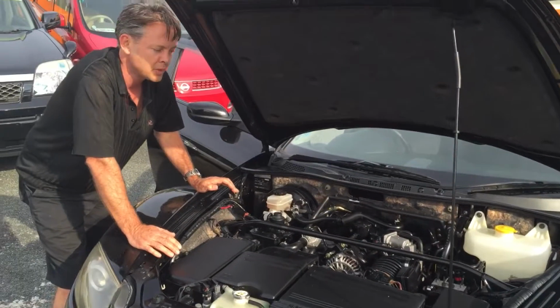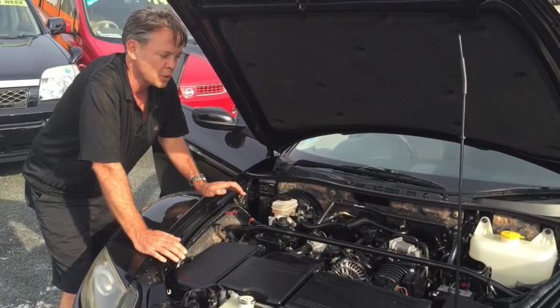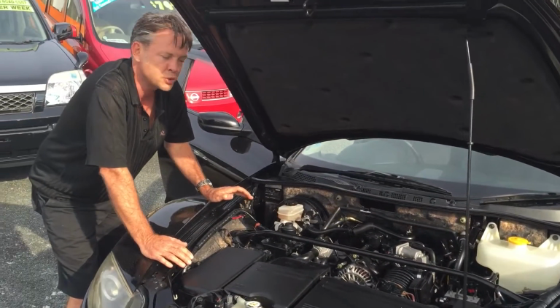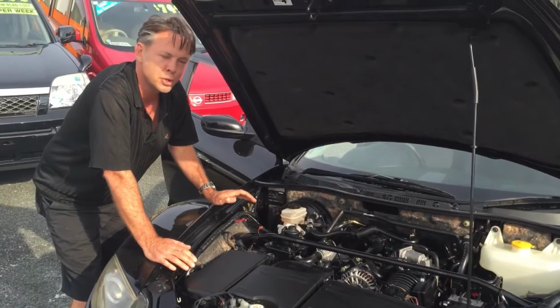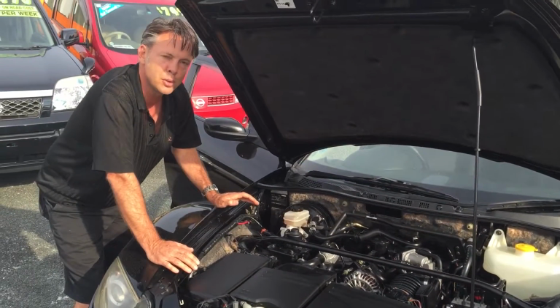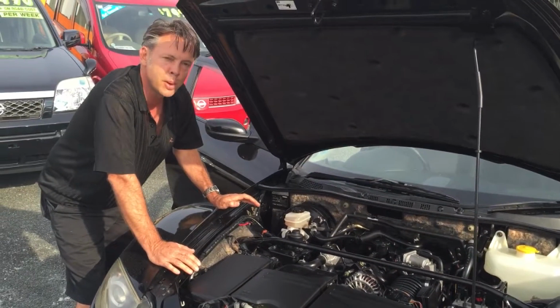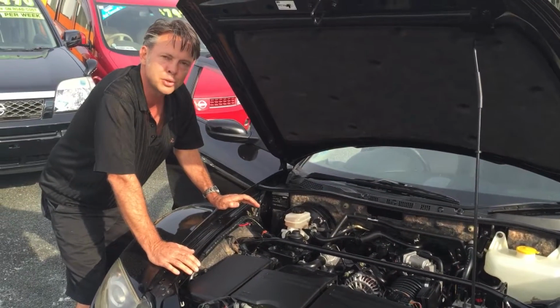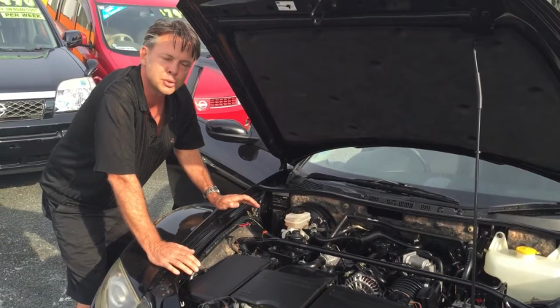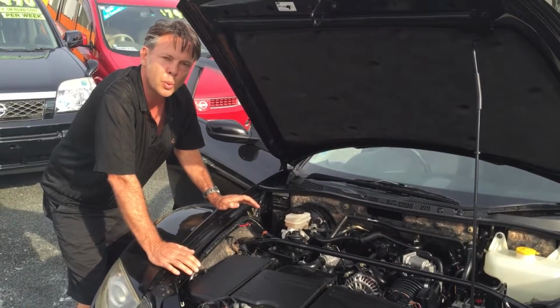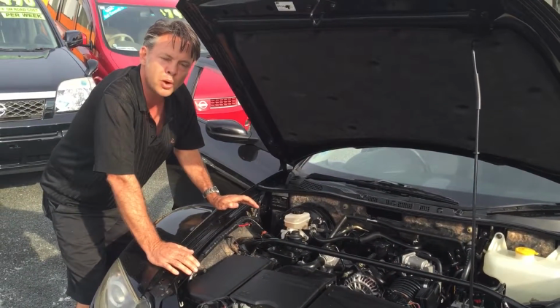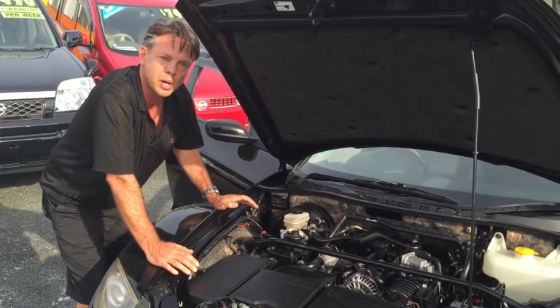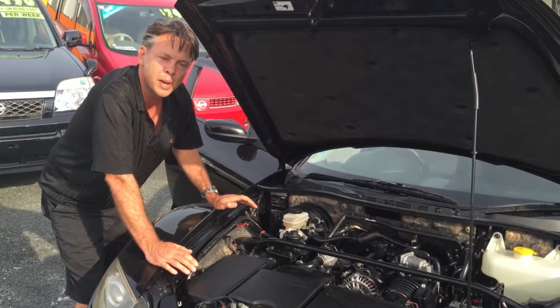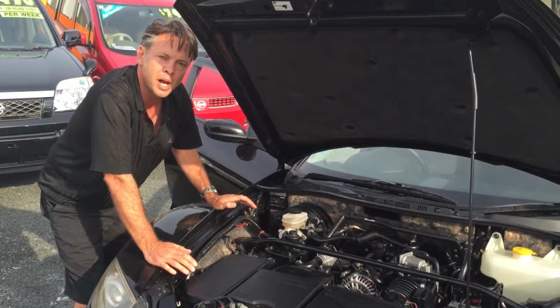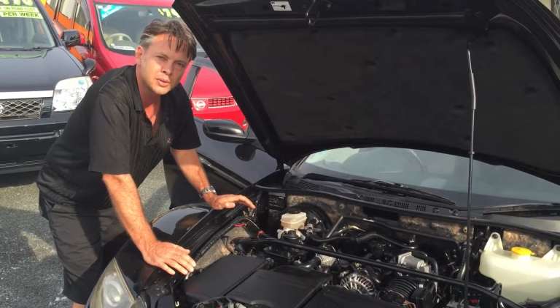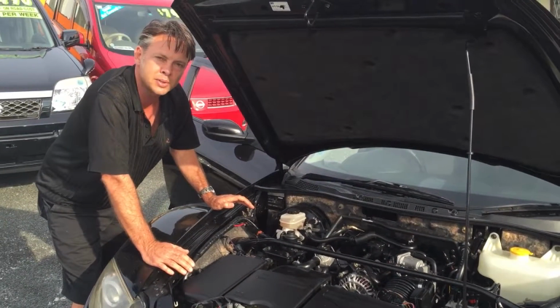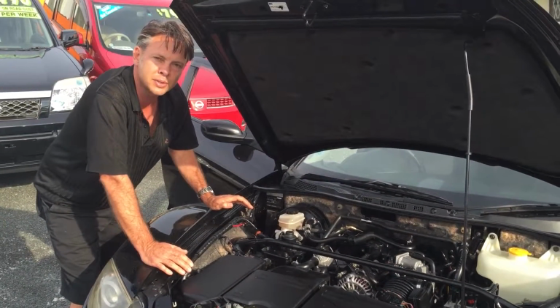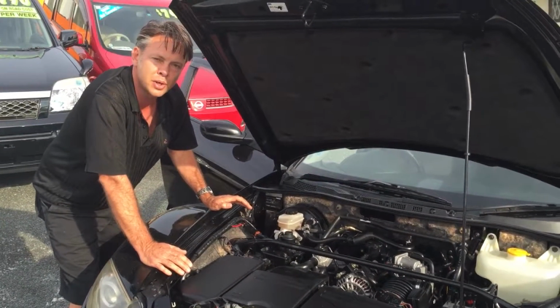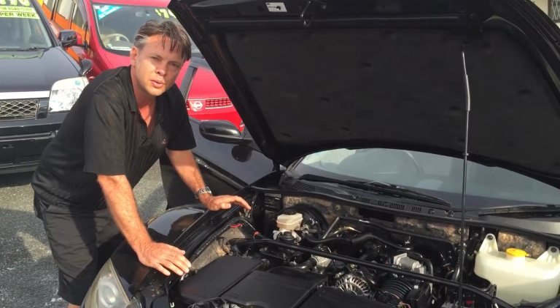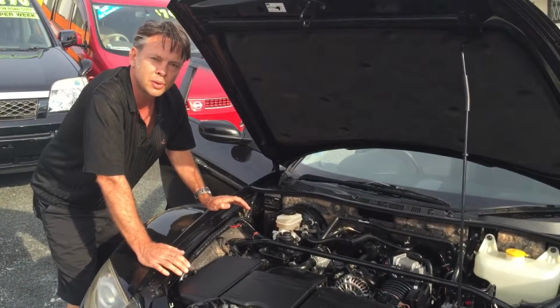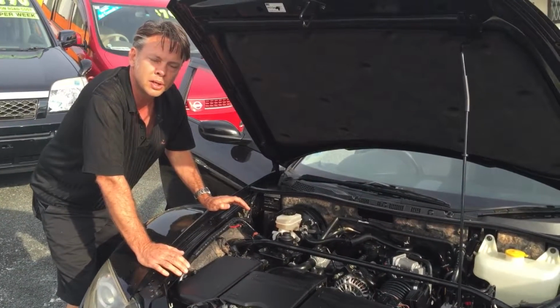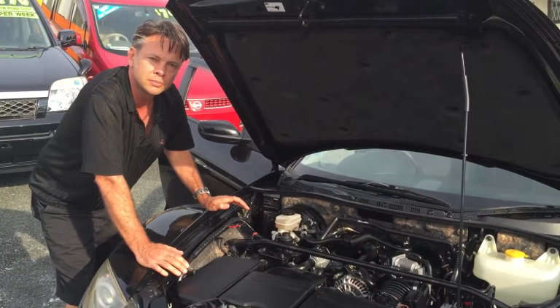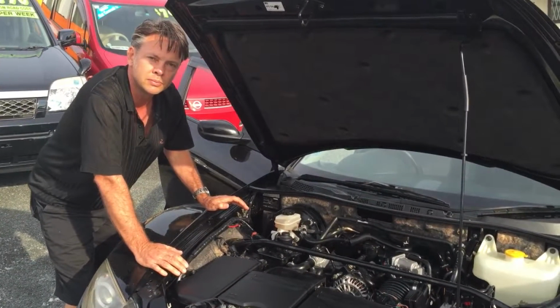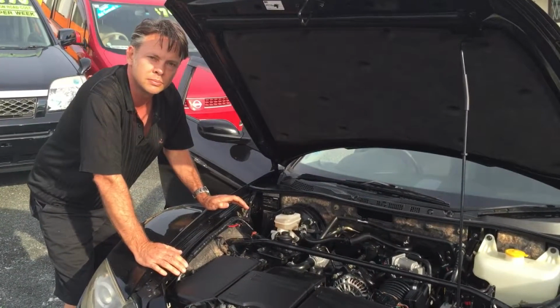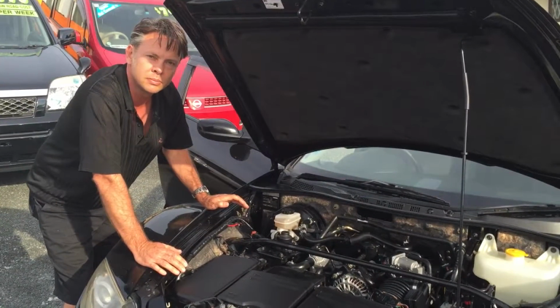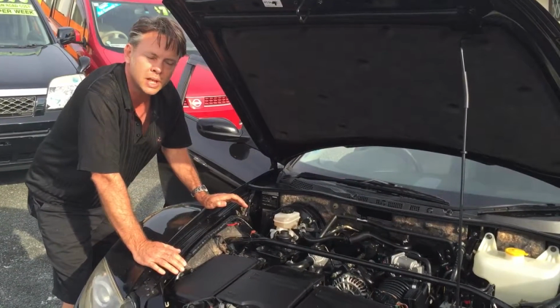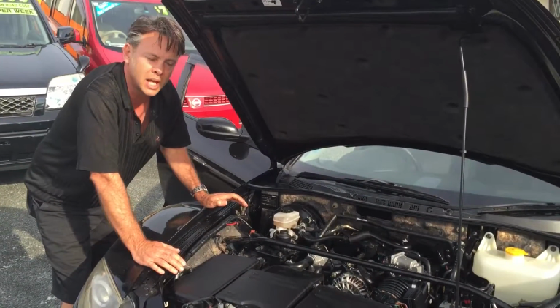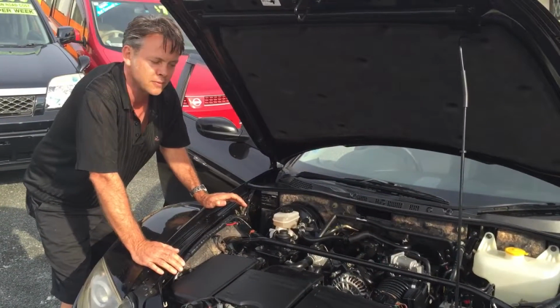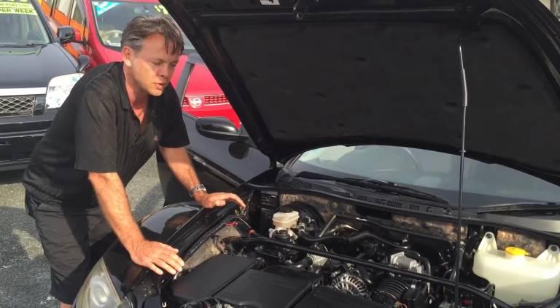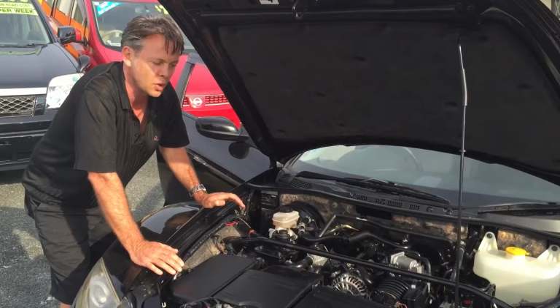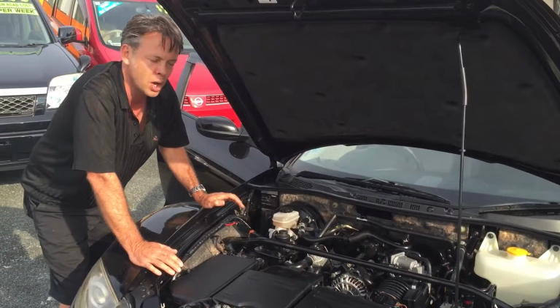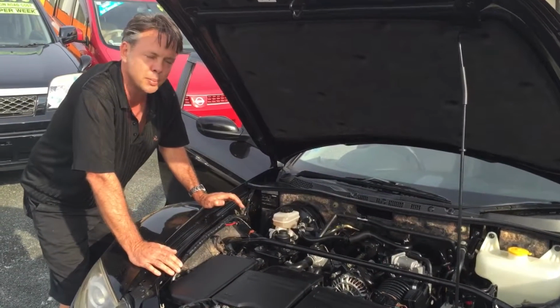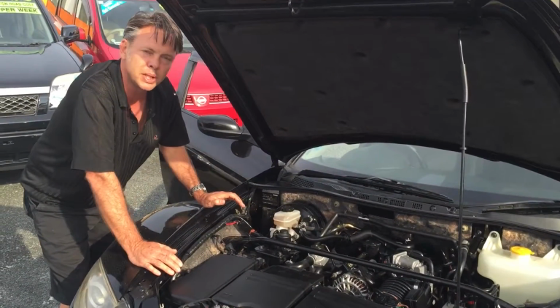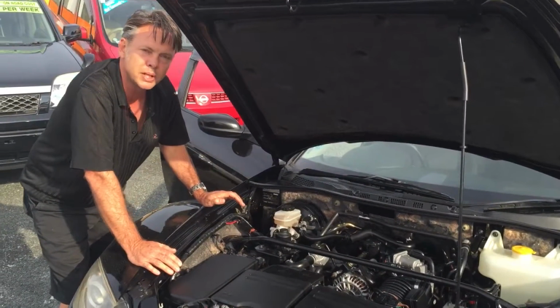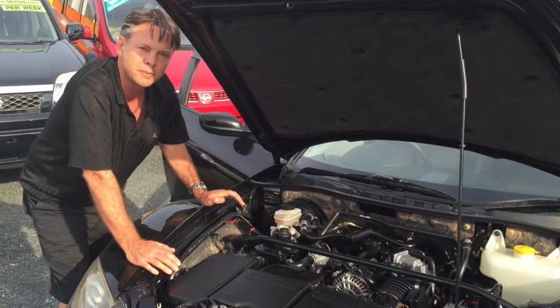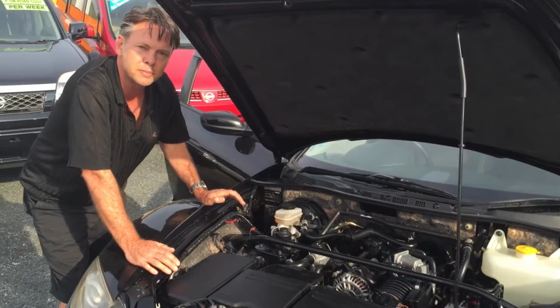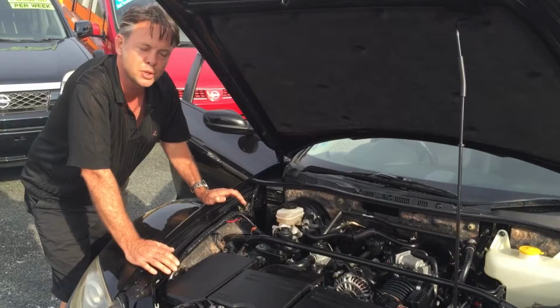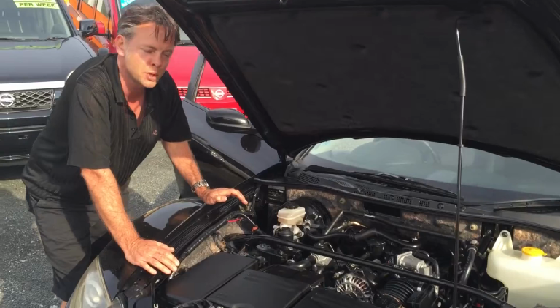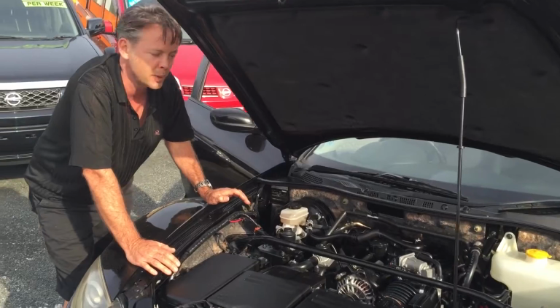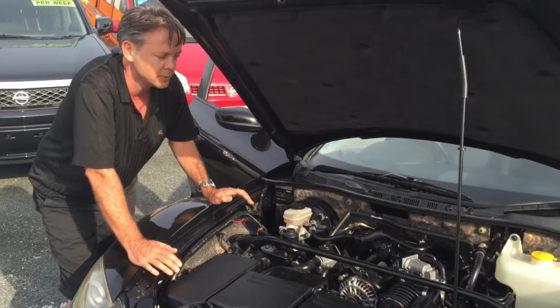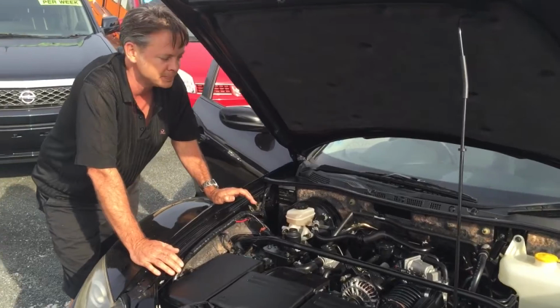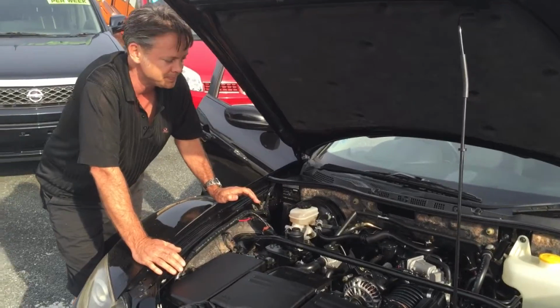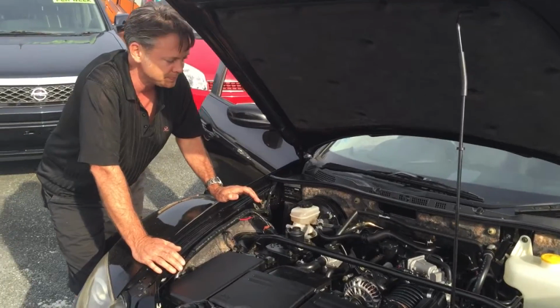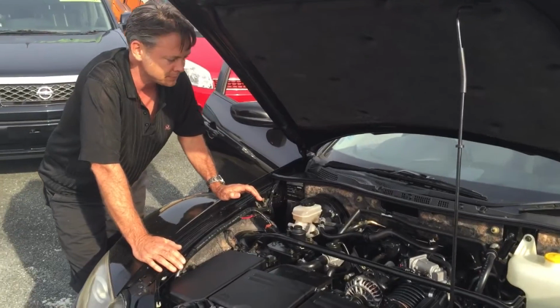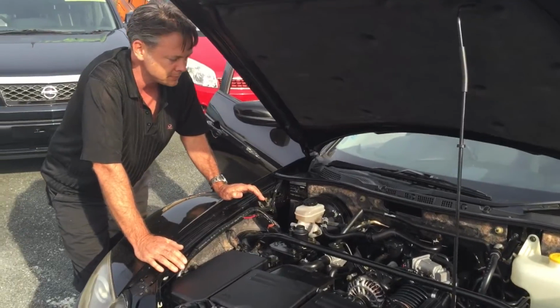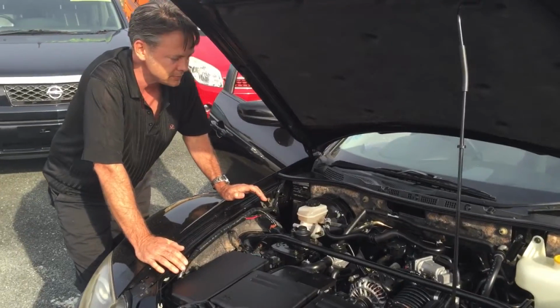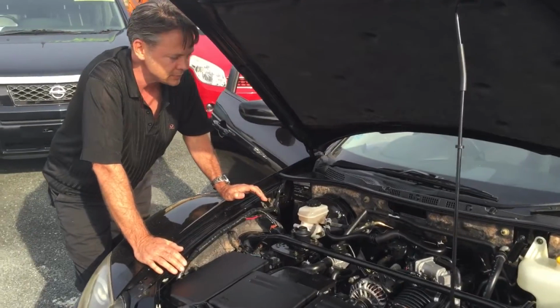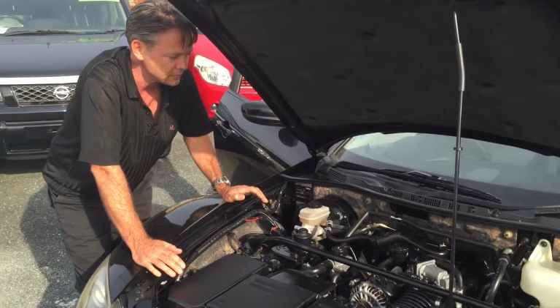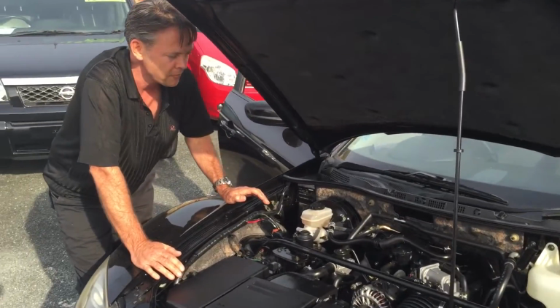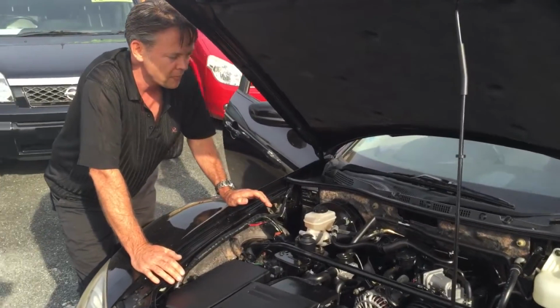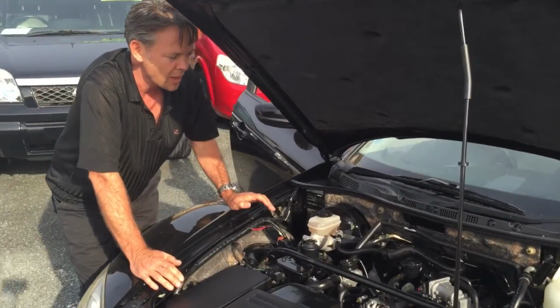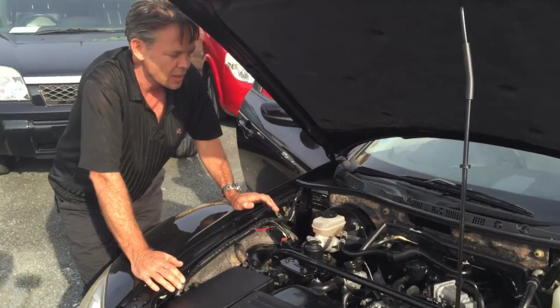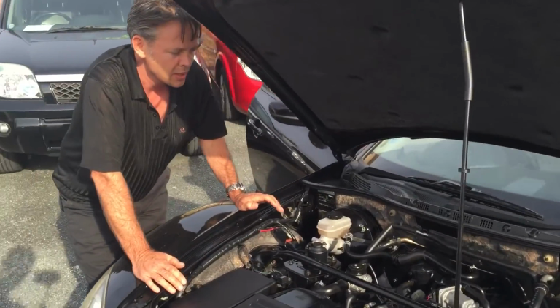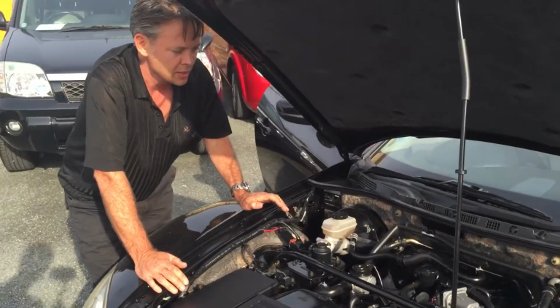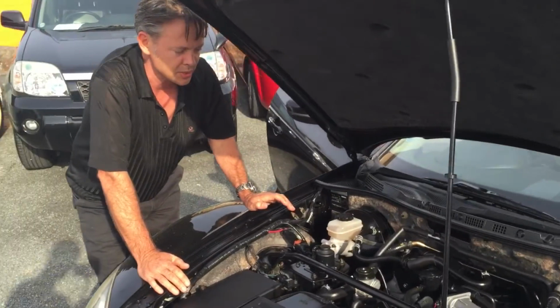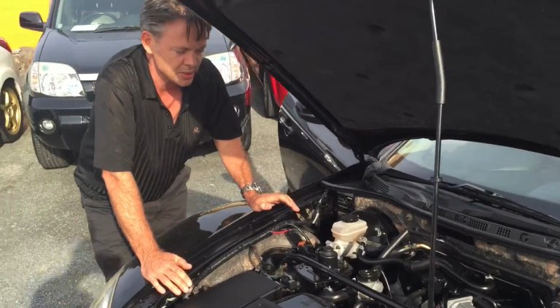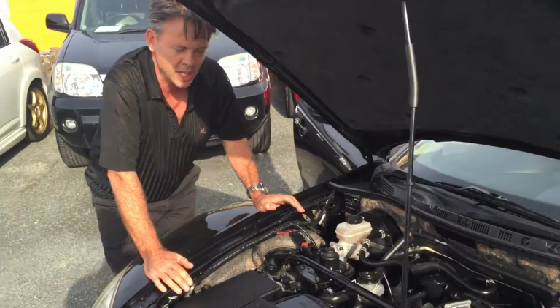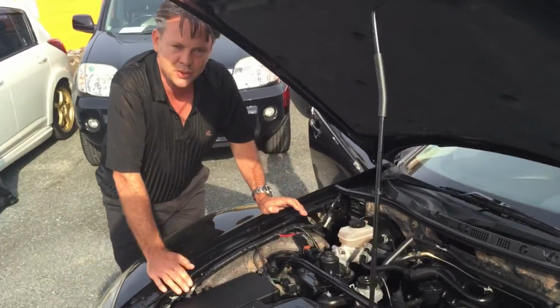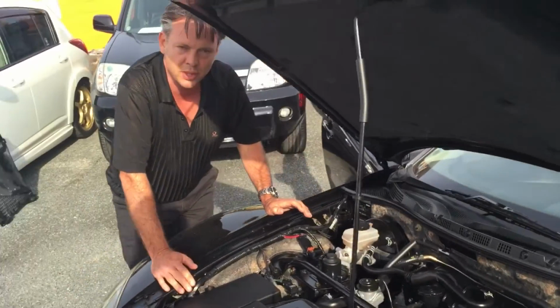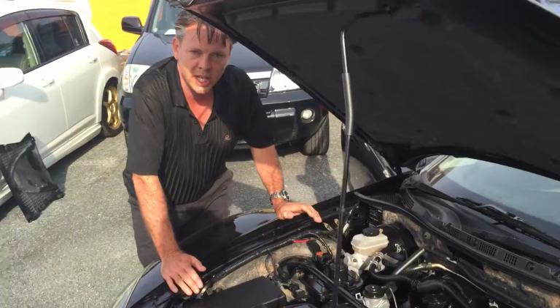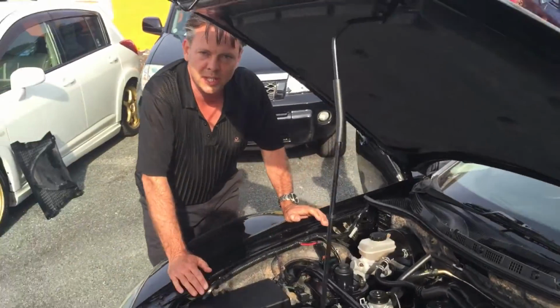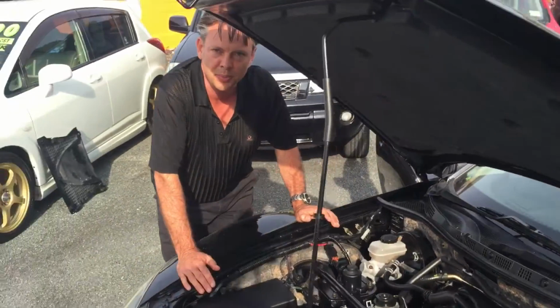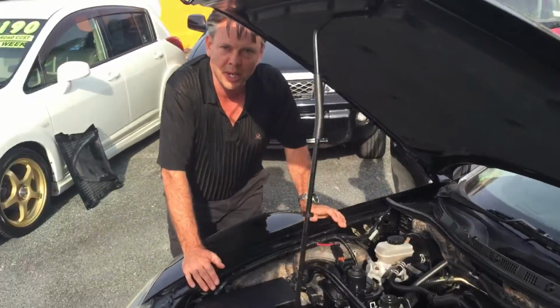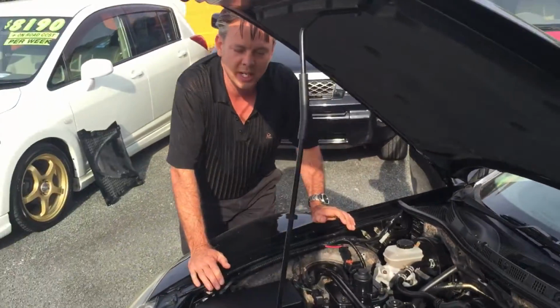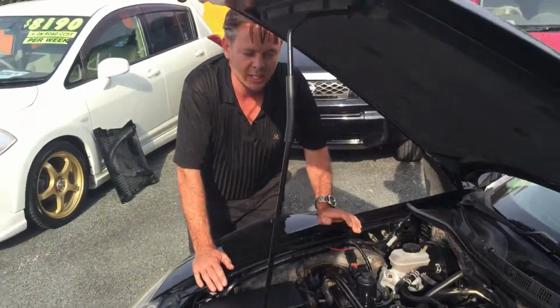No turbos to worry about. There's no lack of reliability from a turbo because it's naturally aspirated.